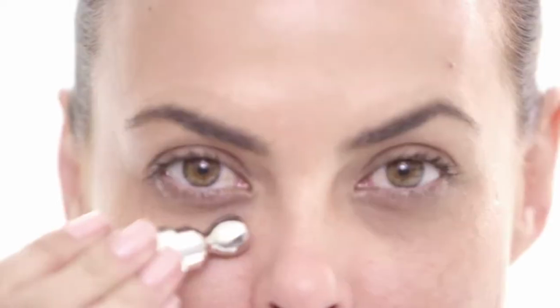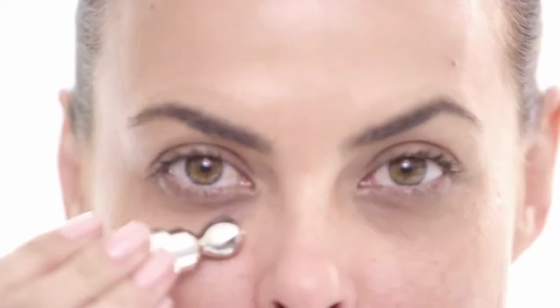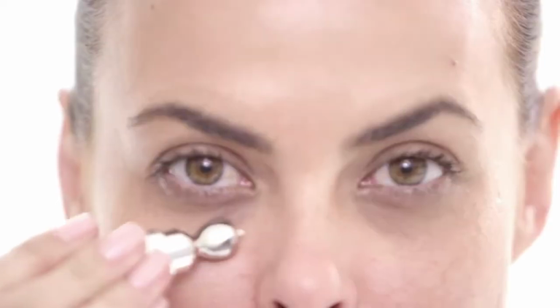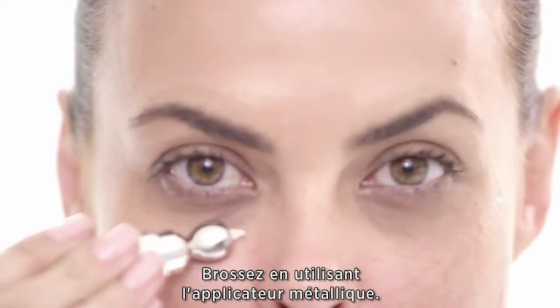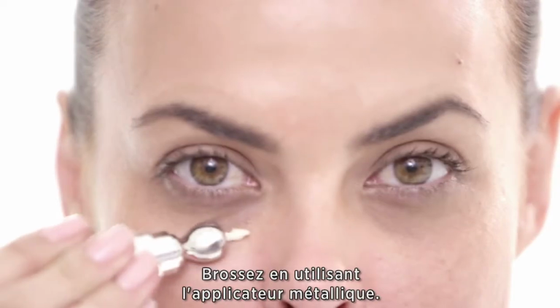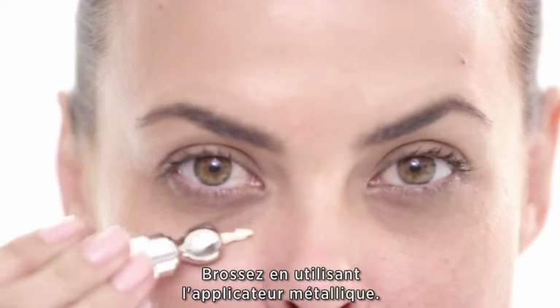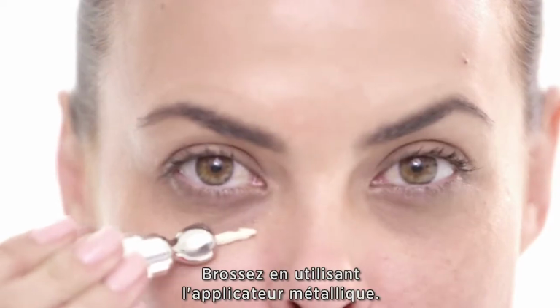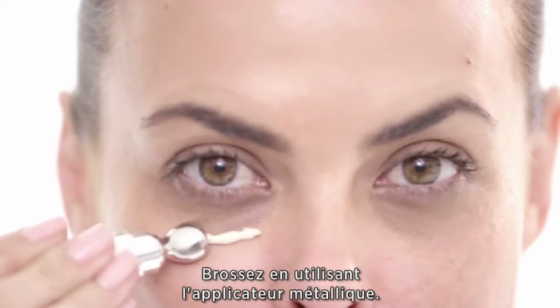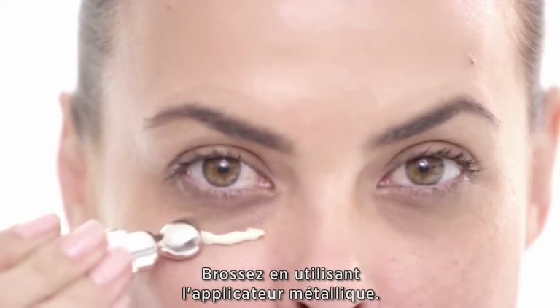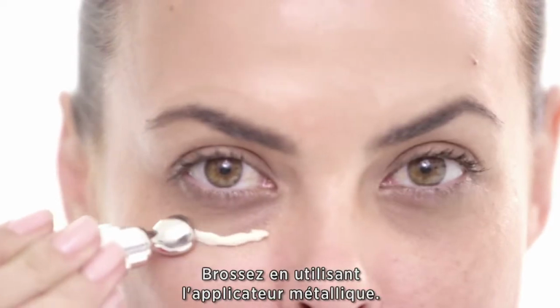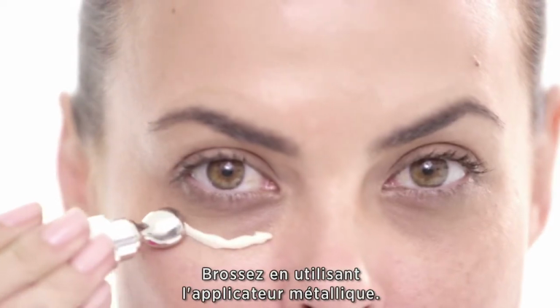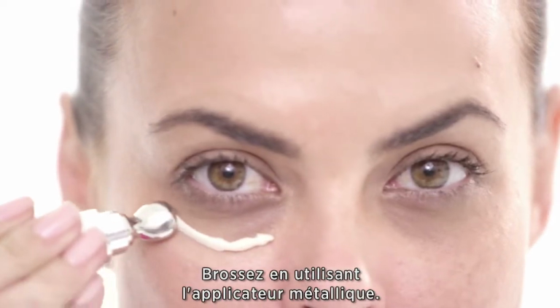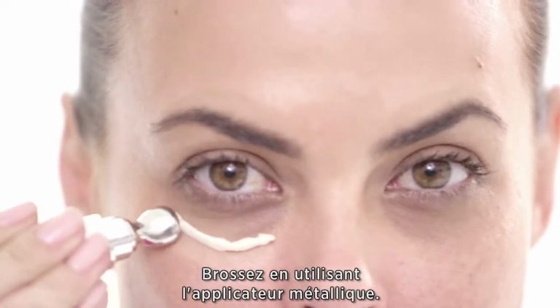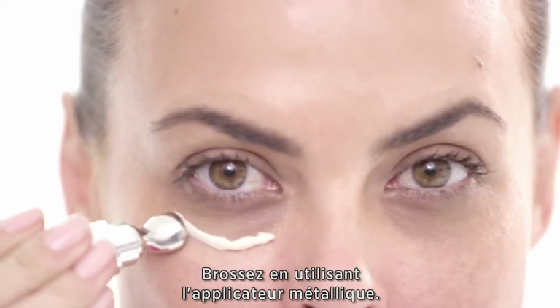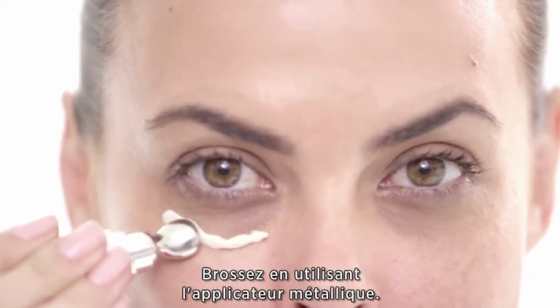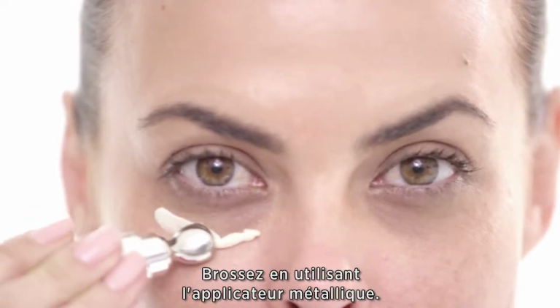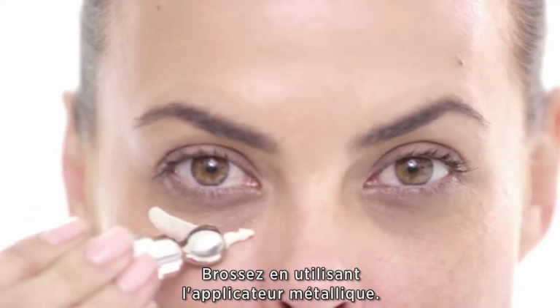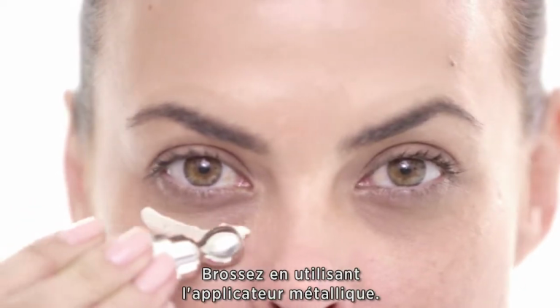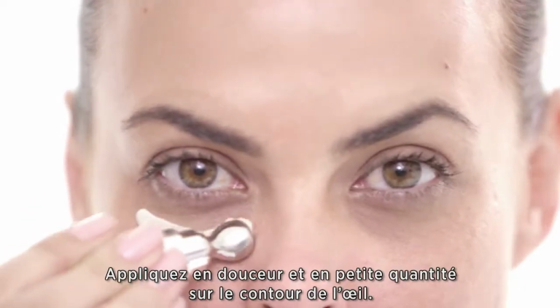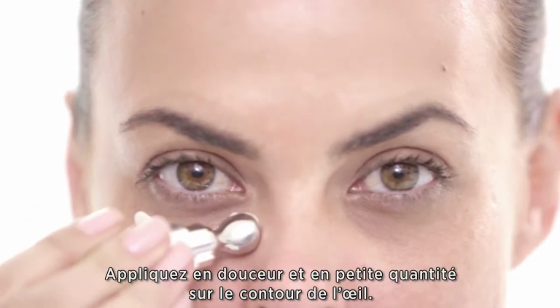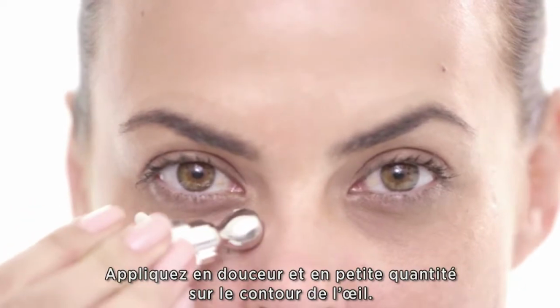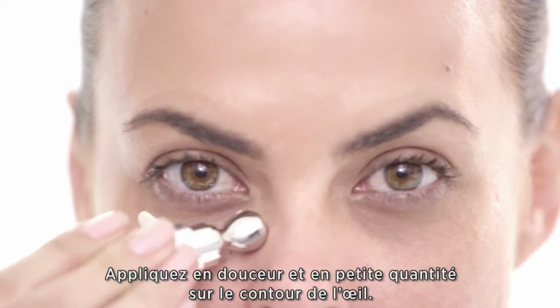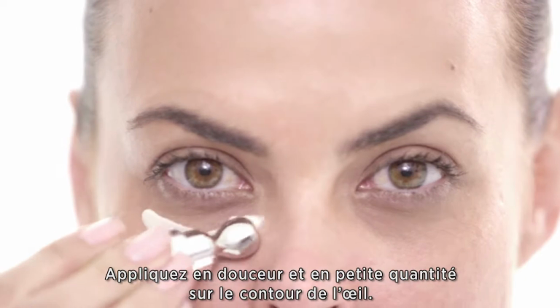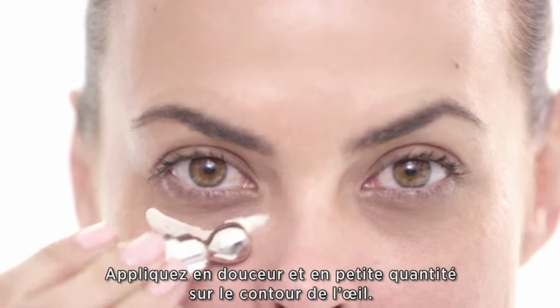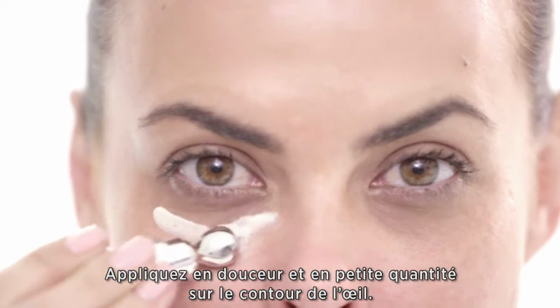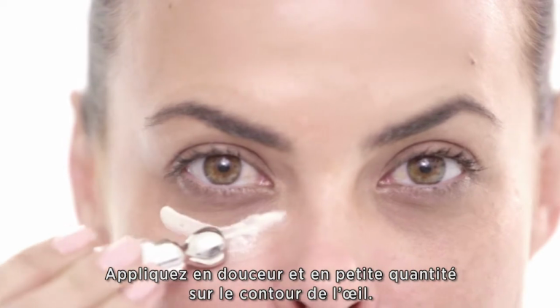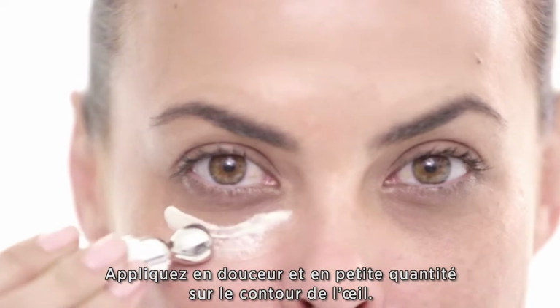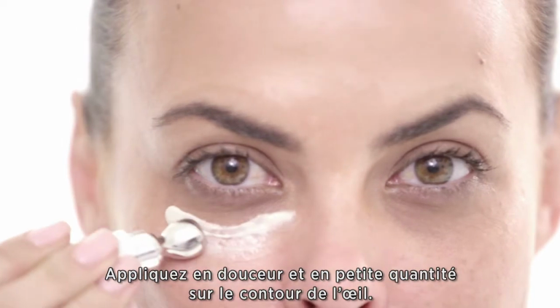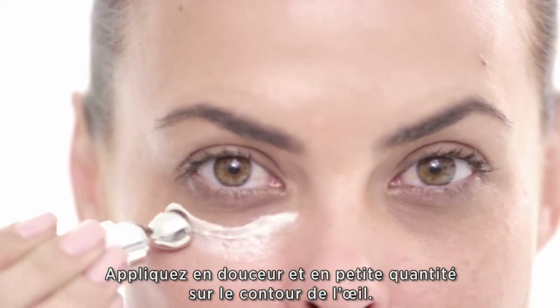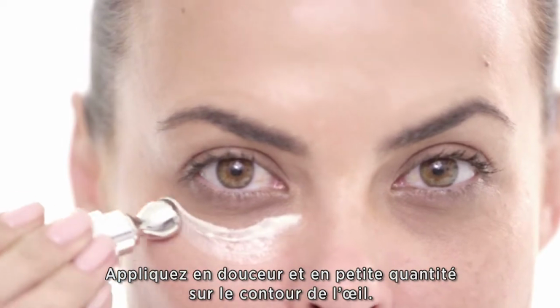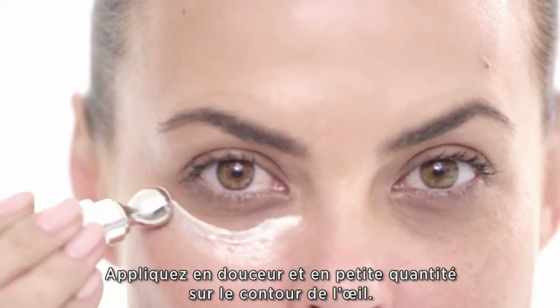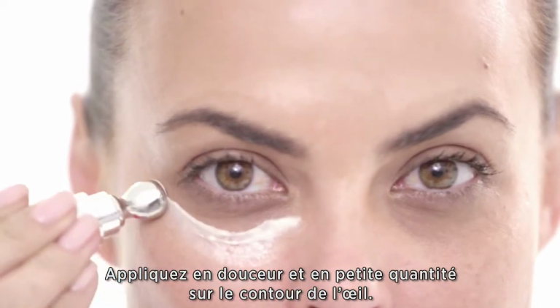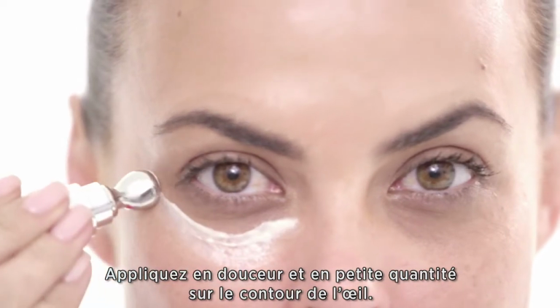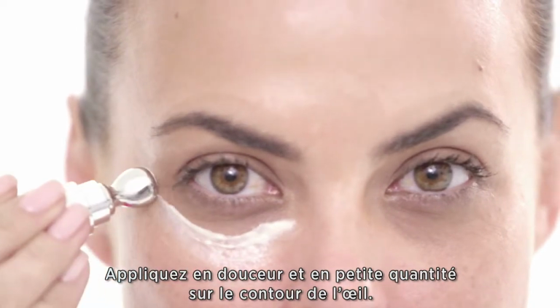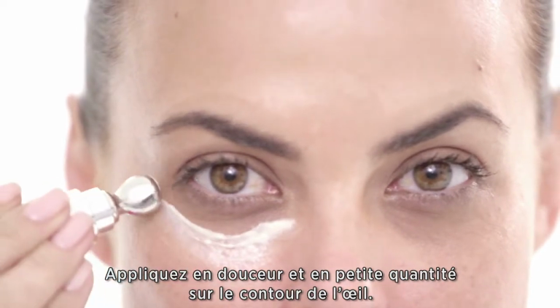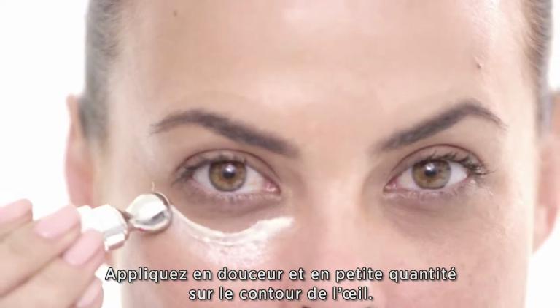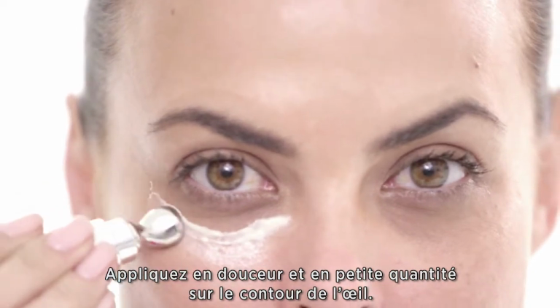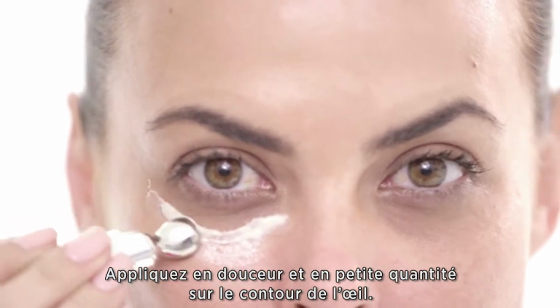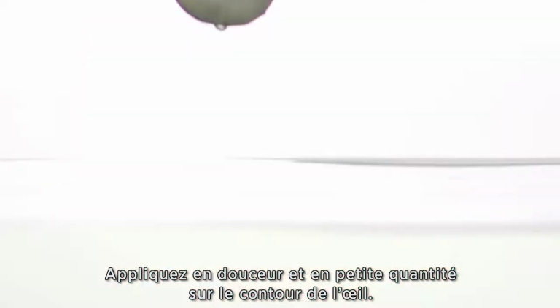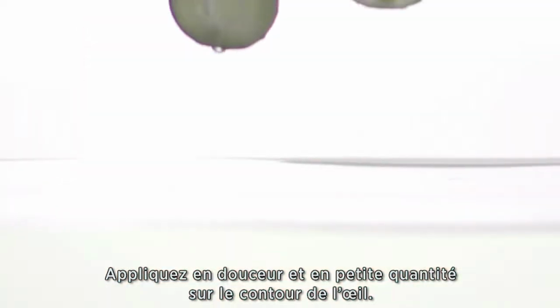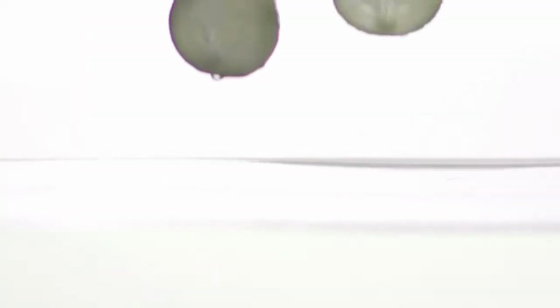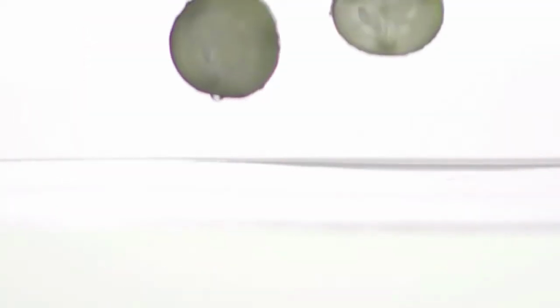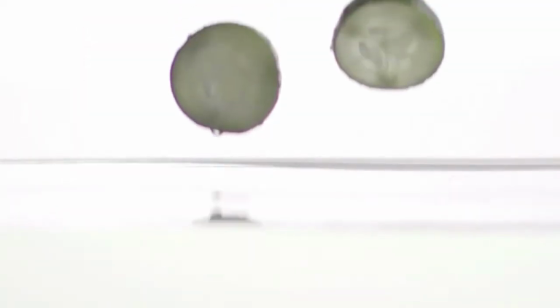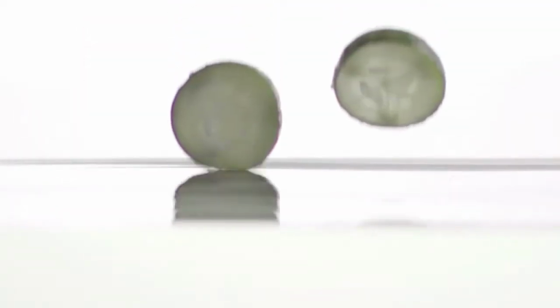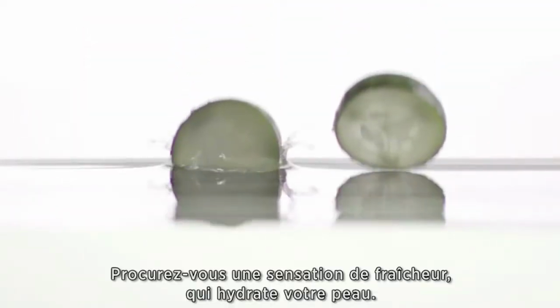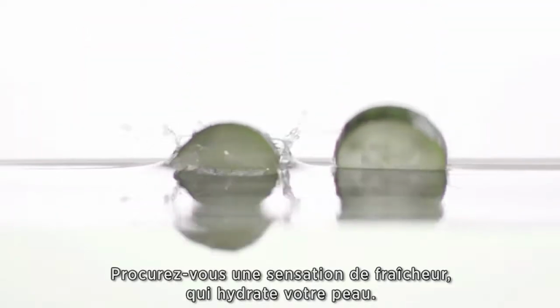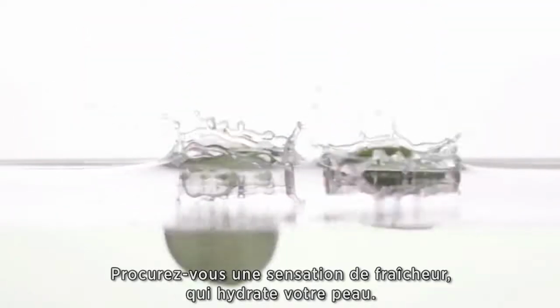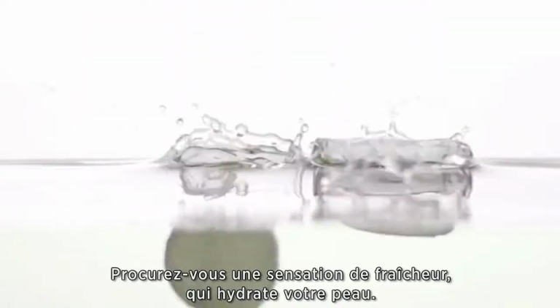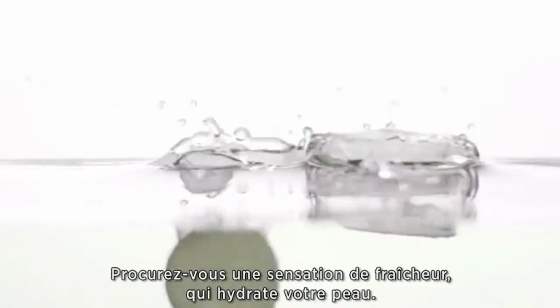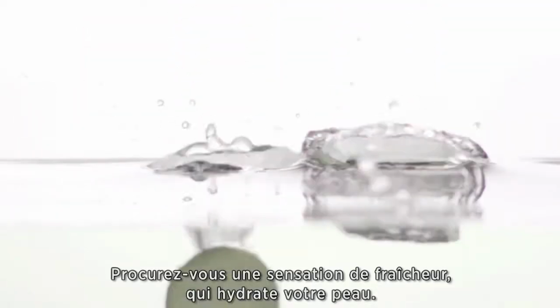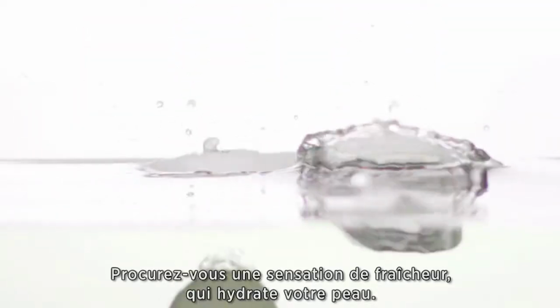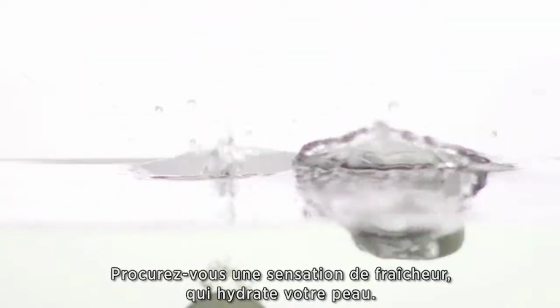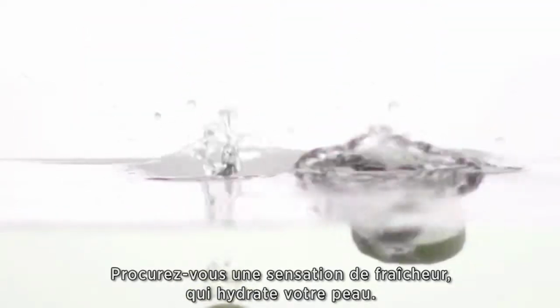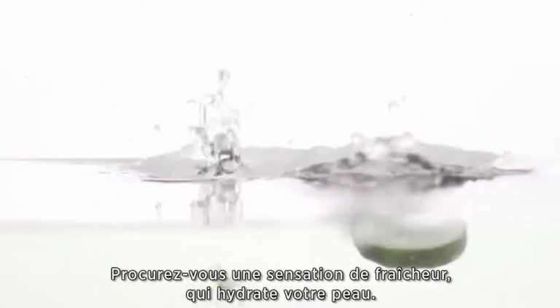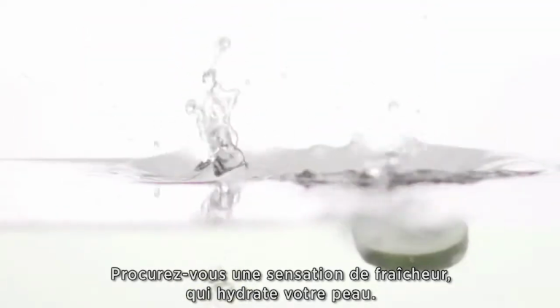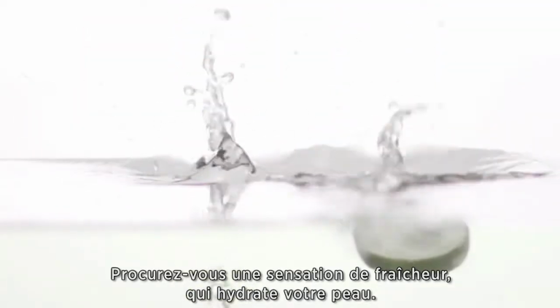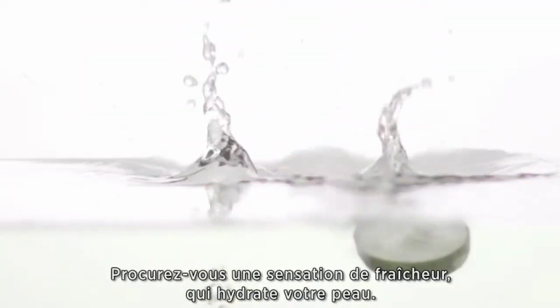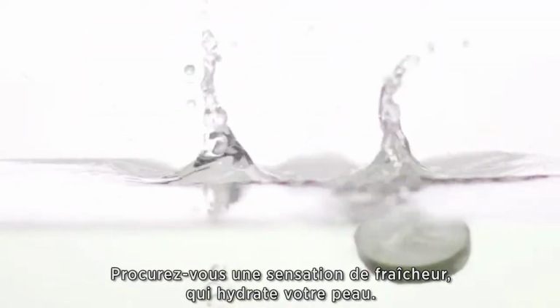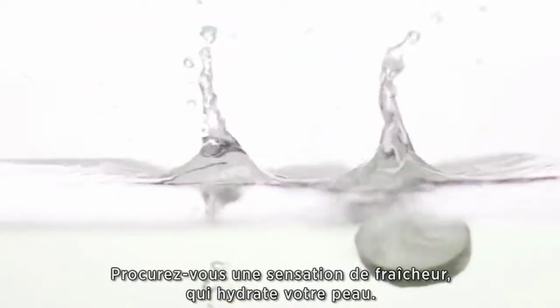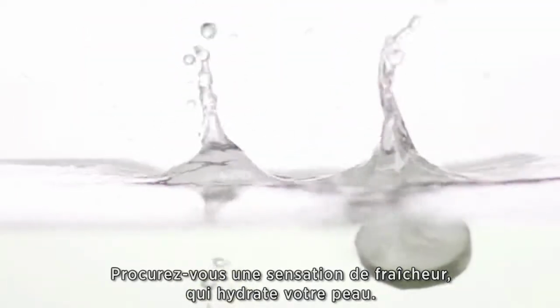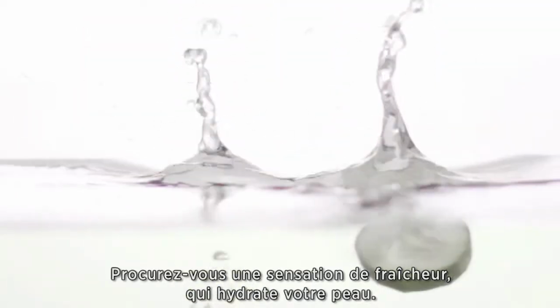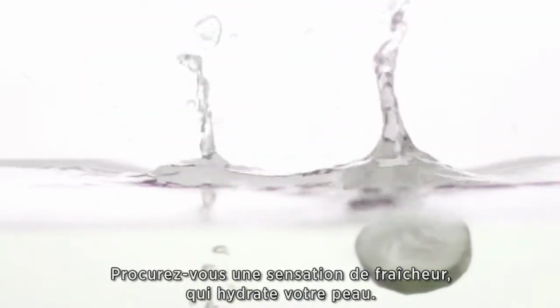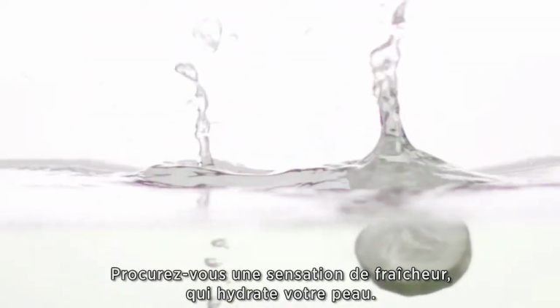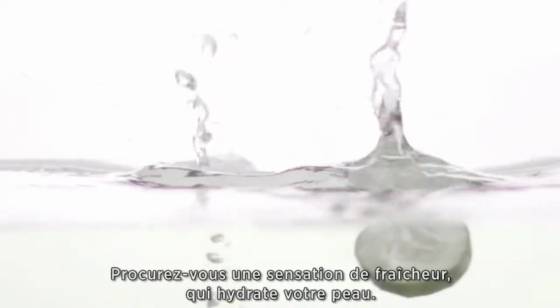First, using the metal applicator, gently apply a small amount under and around the eye. Feel the cooling sensation hydrate your skin.